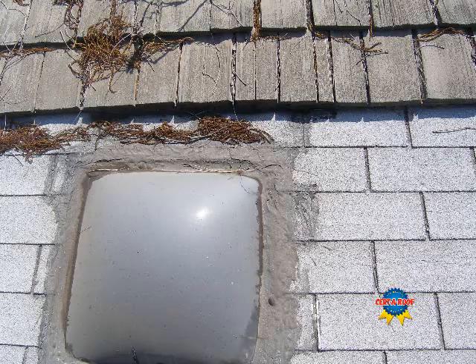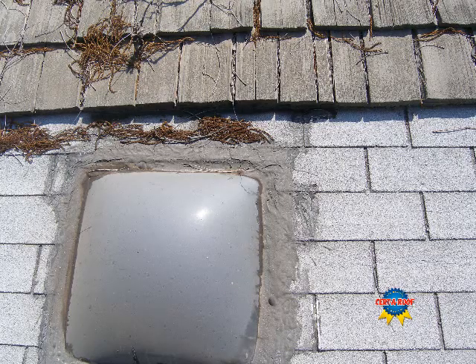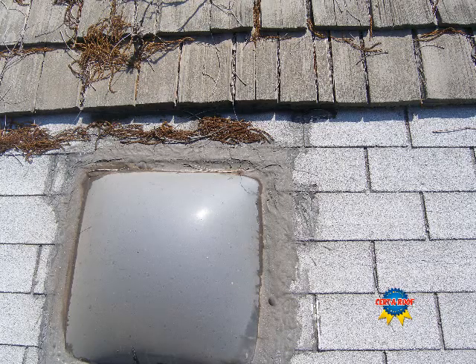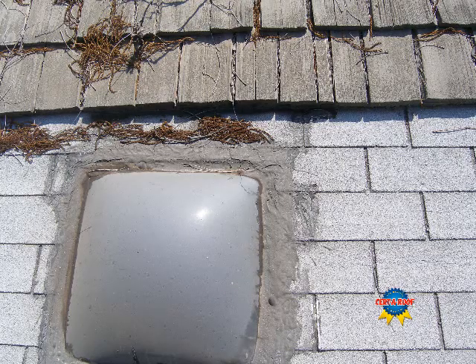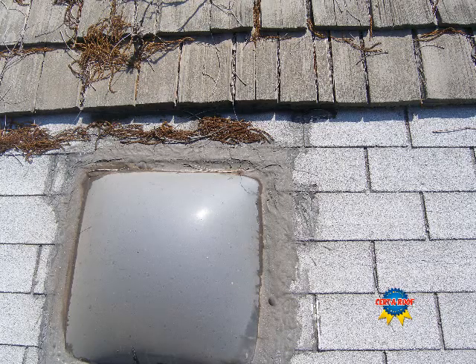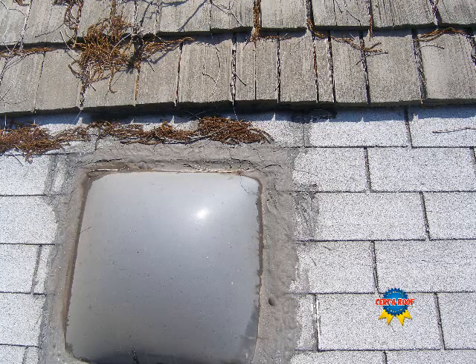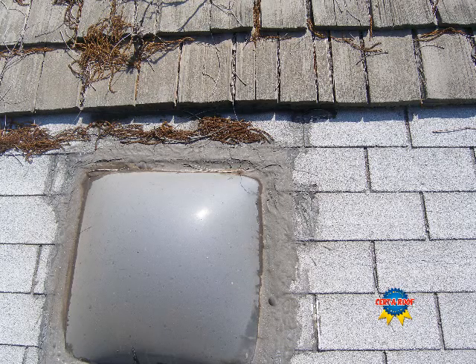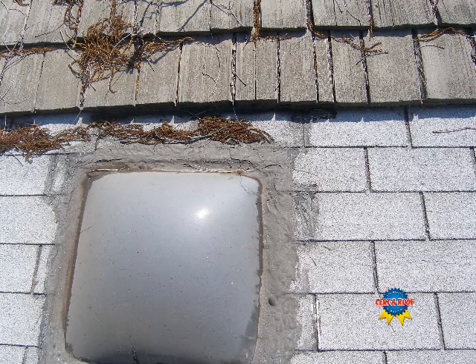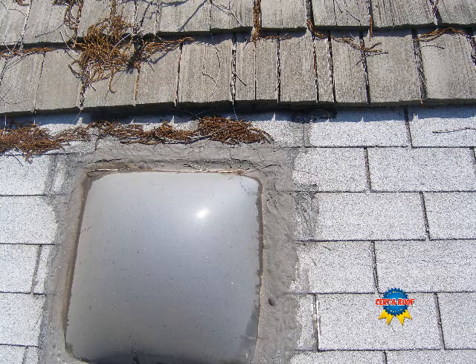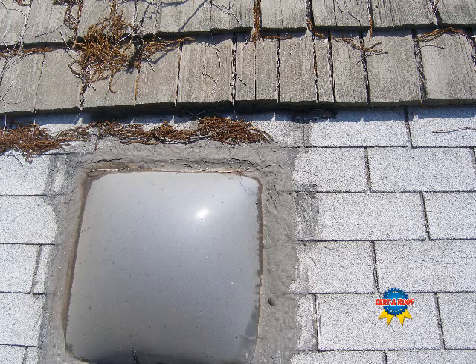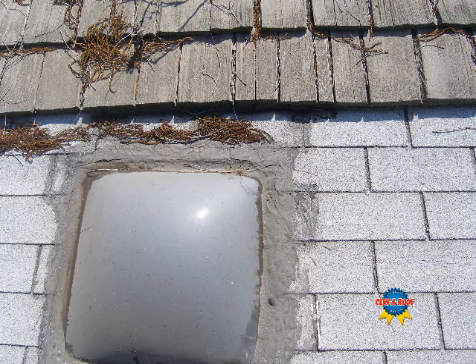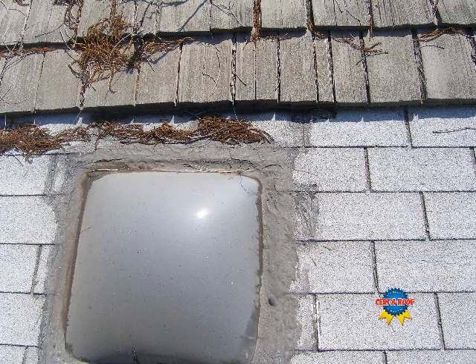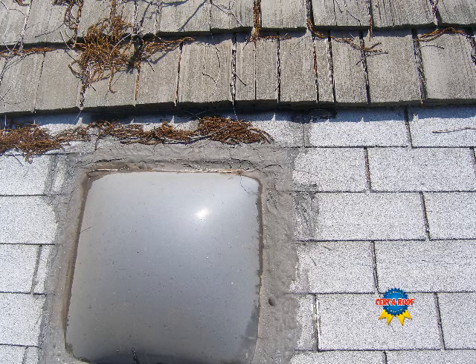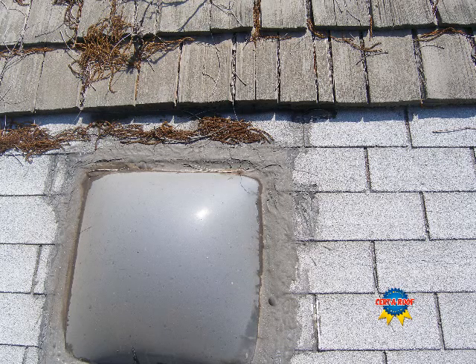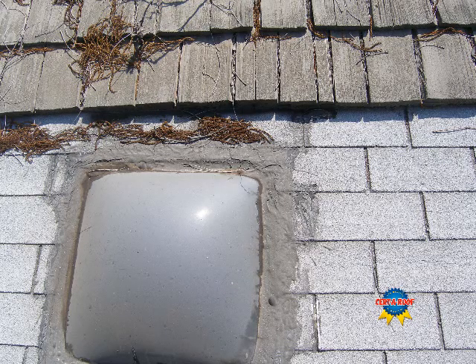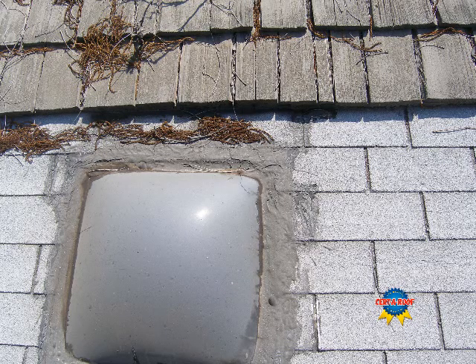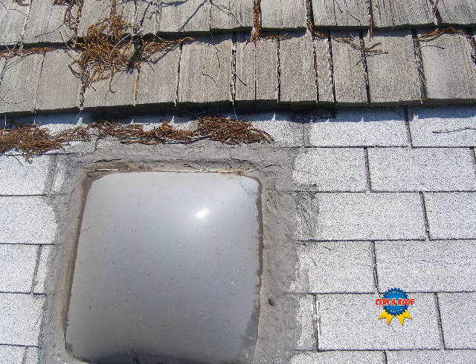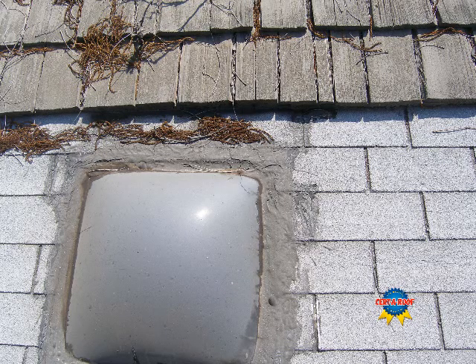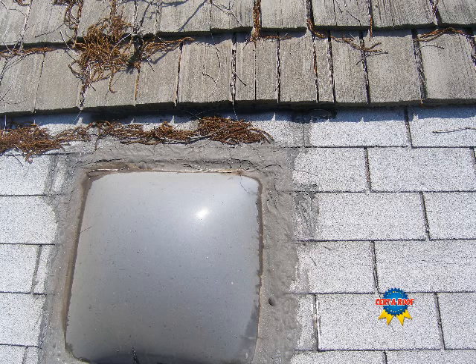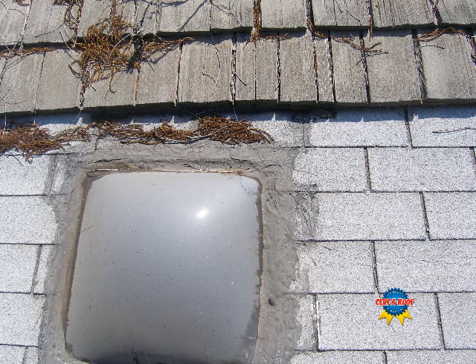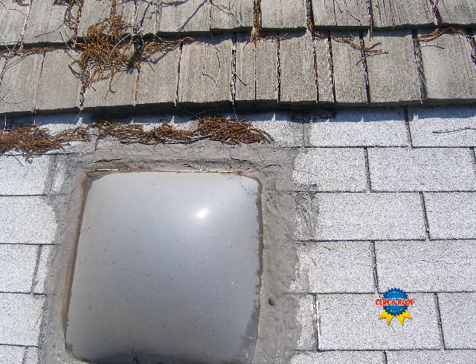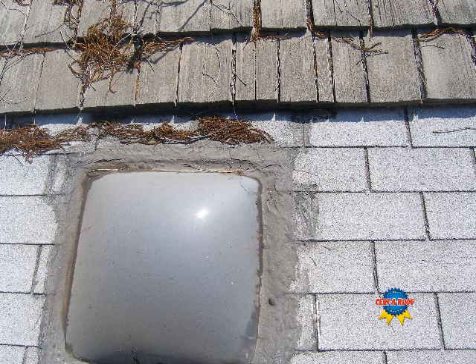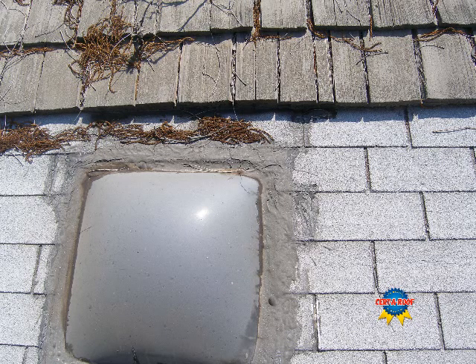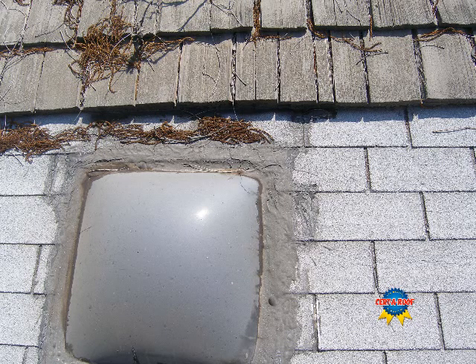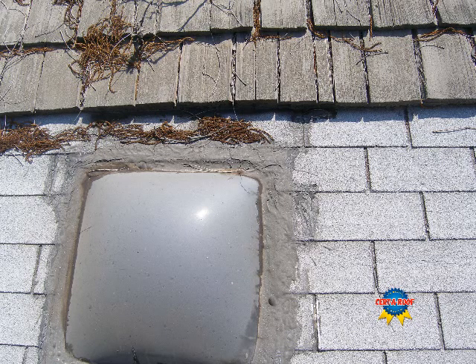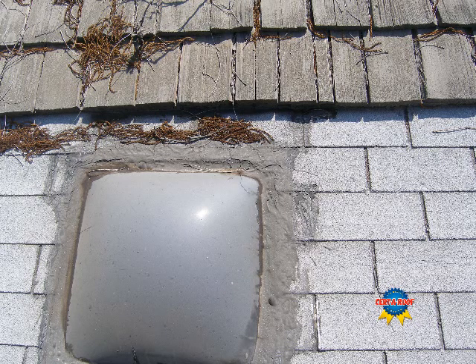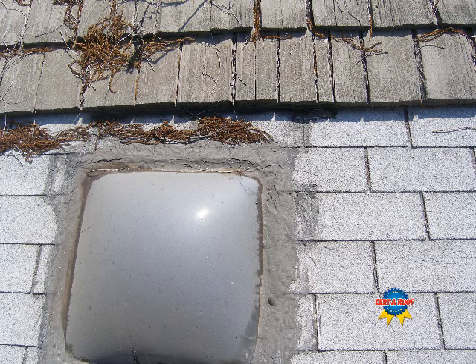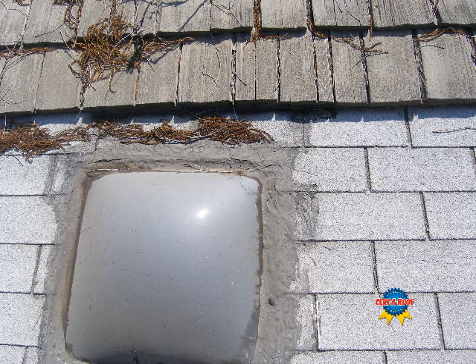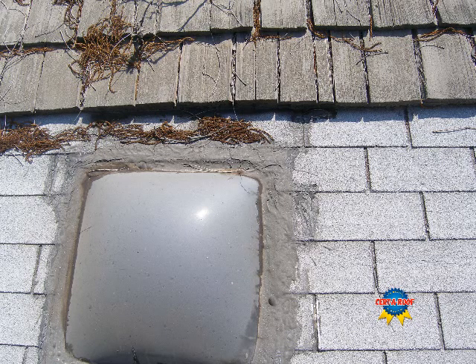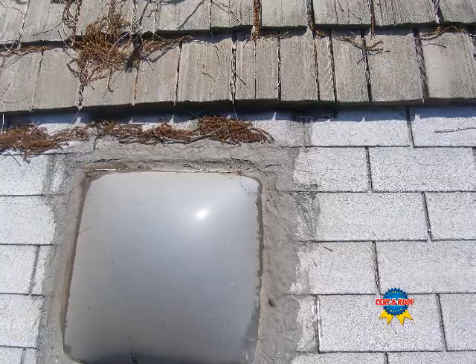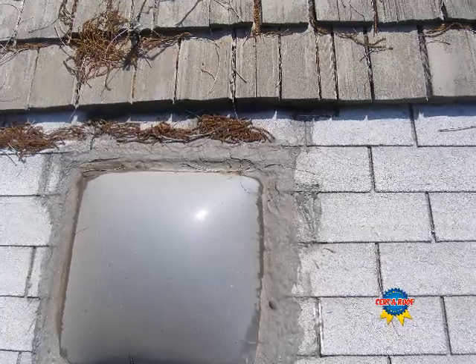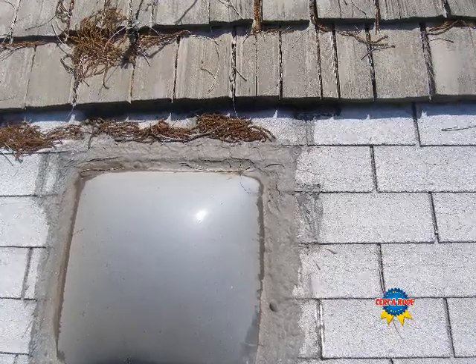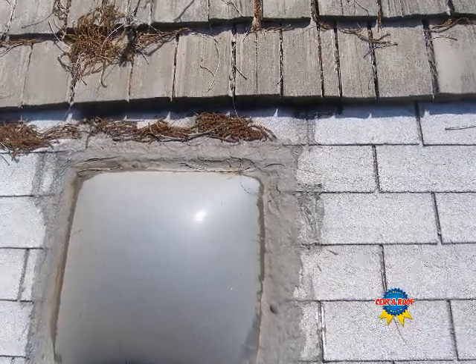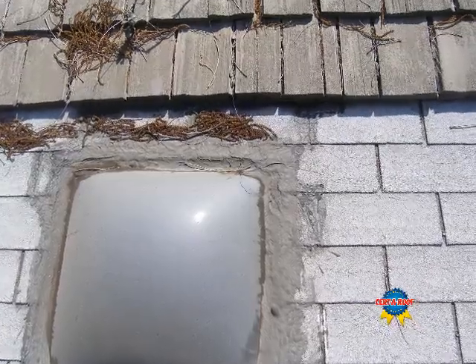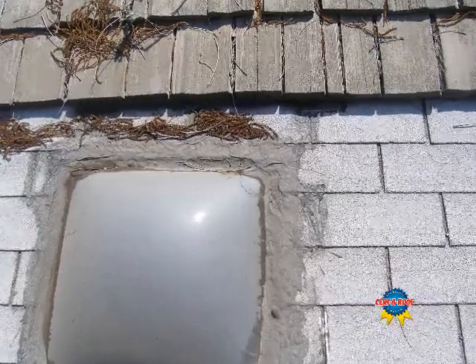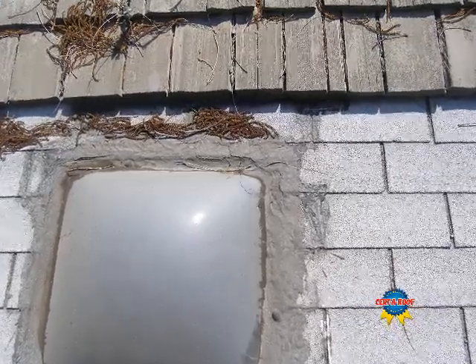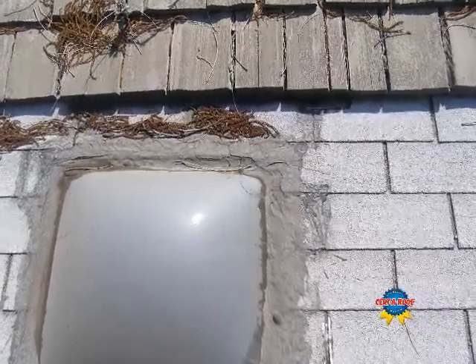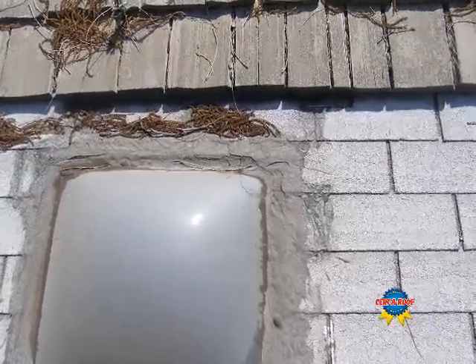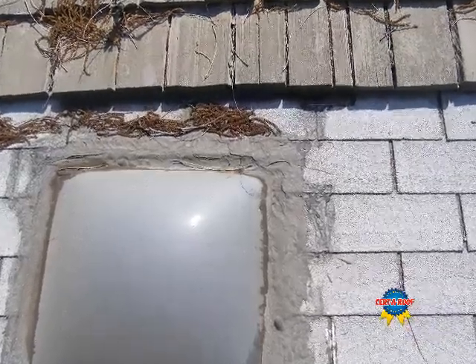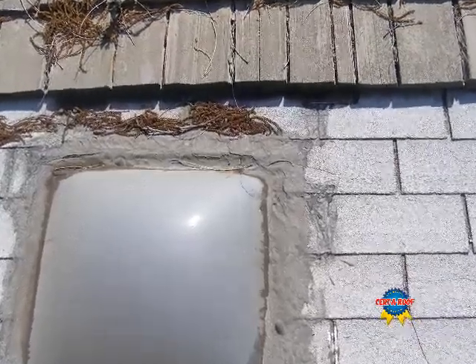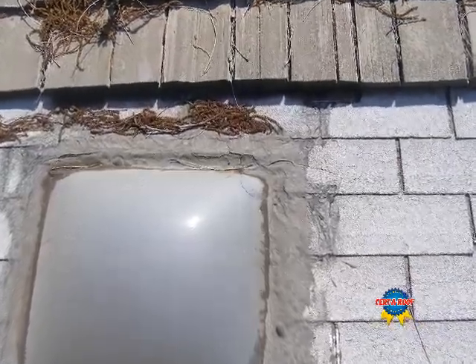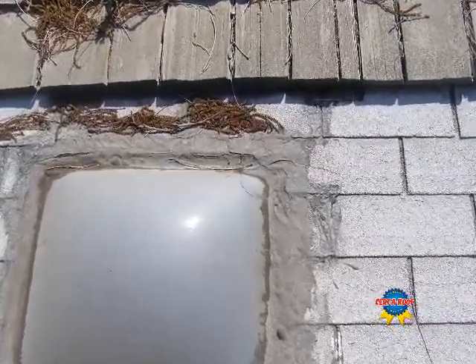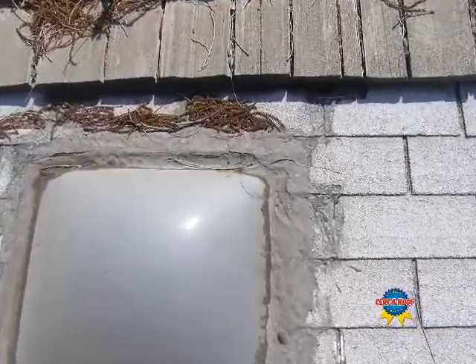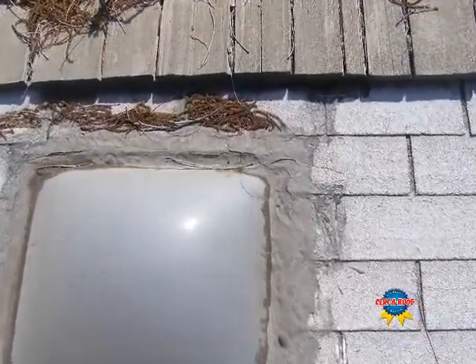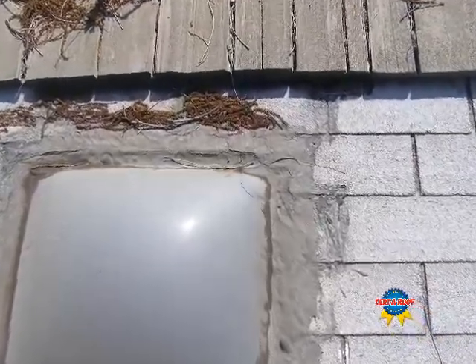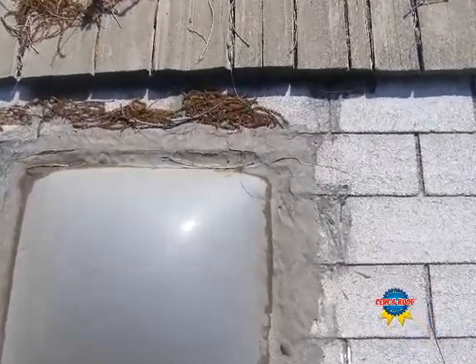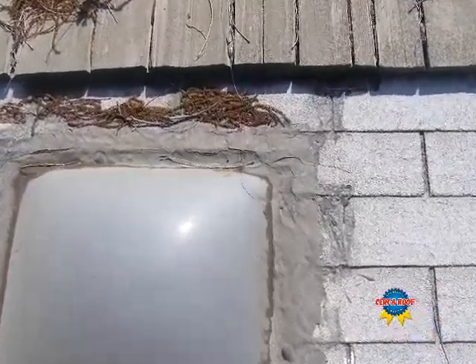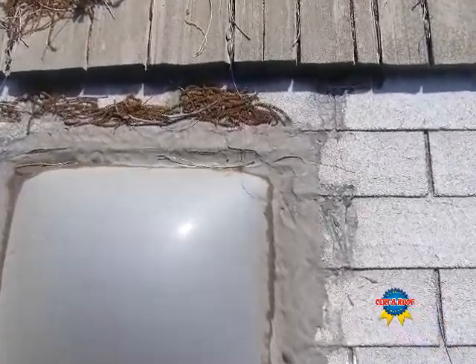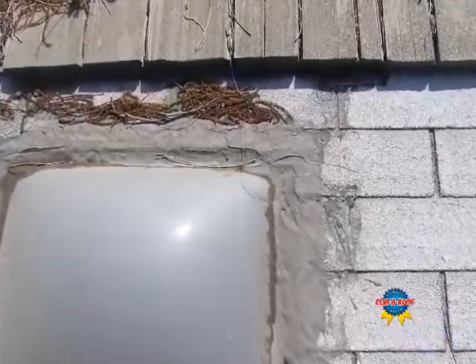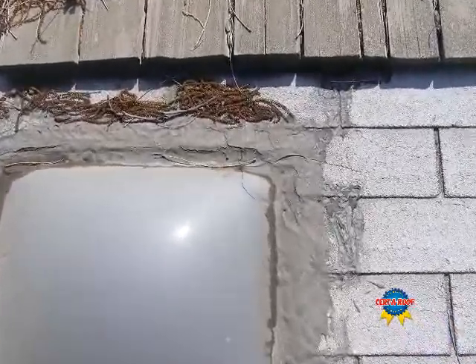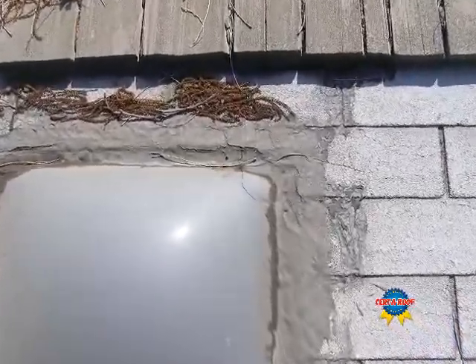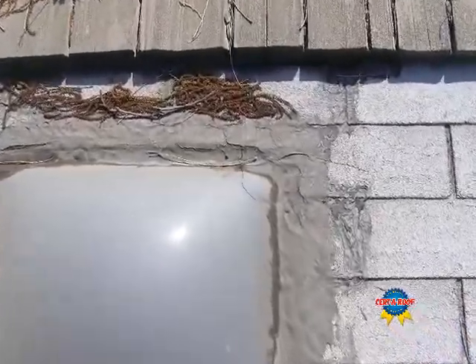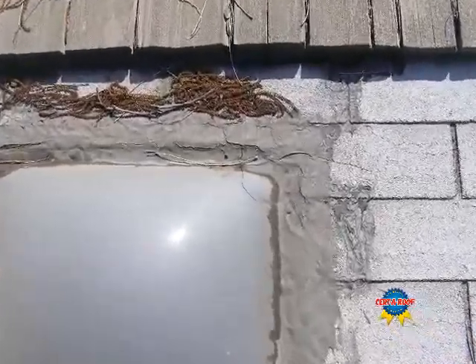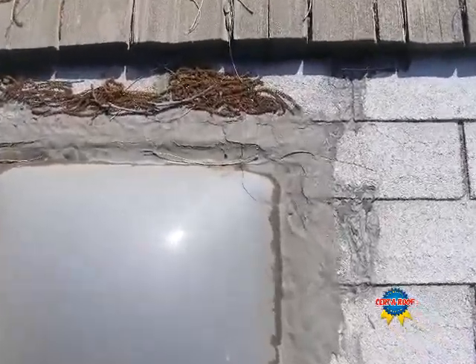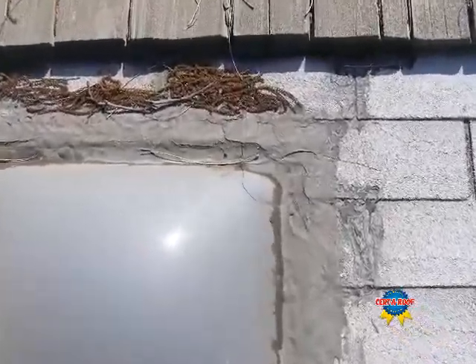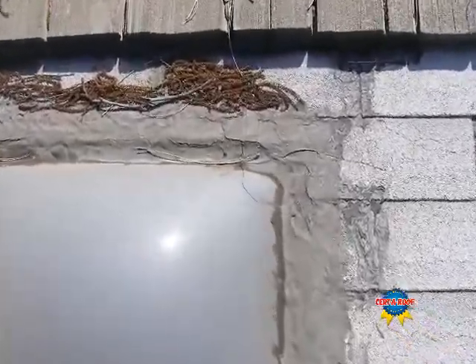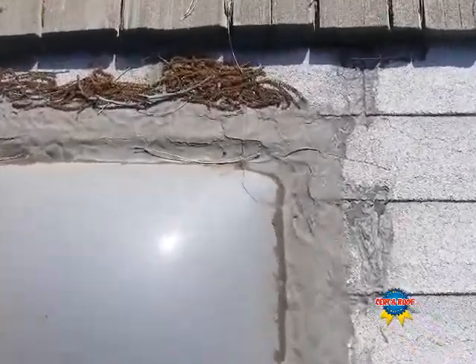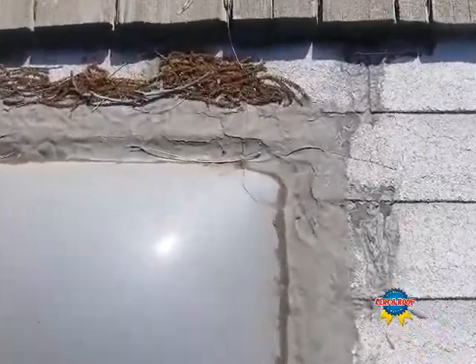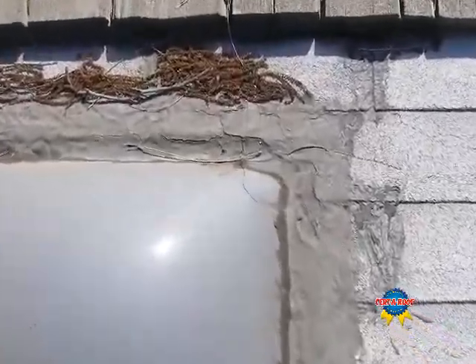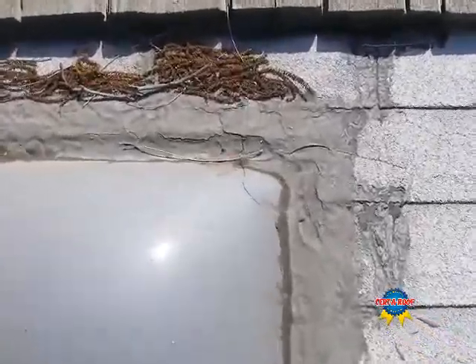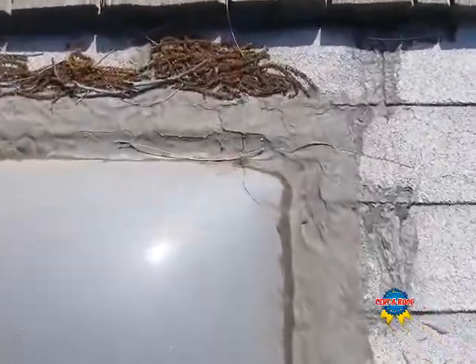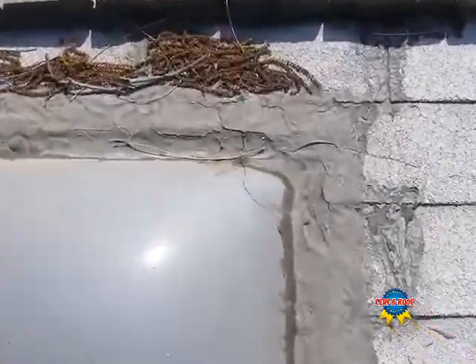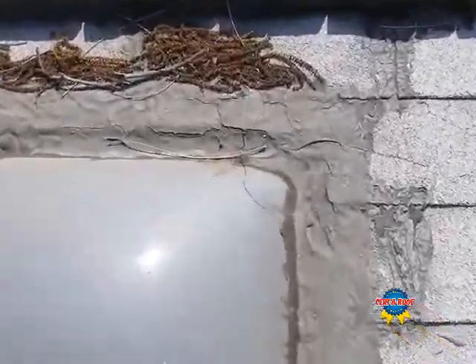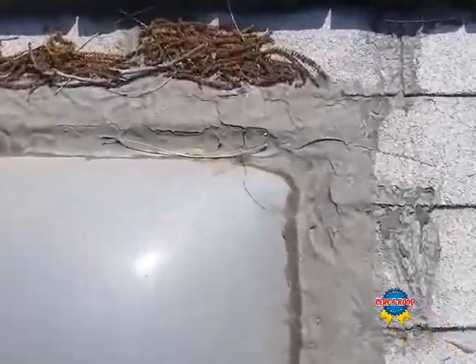Here we can see the second skylight has been improperly installed, and a closer look reveals that the skylight is actually cracked.